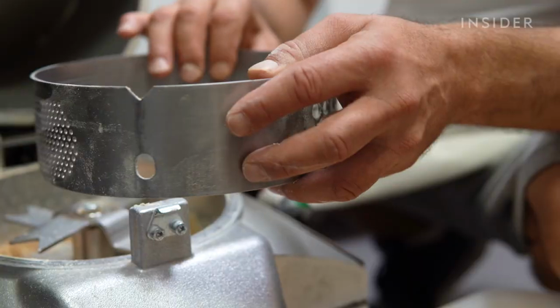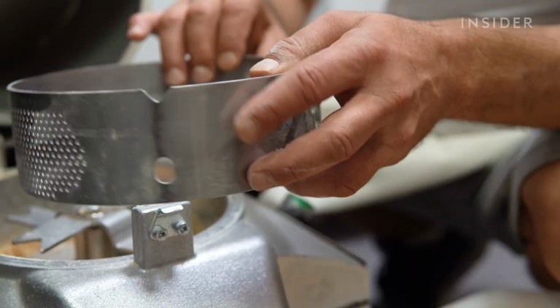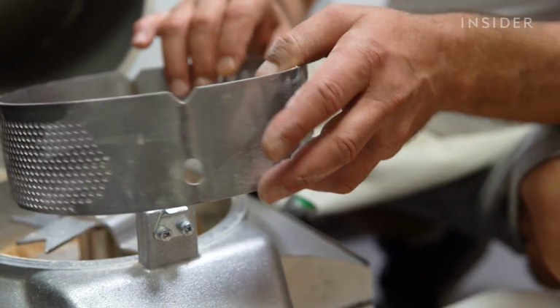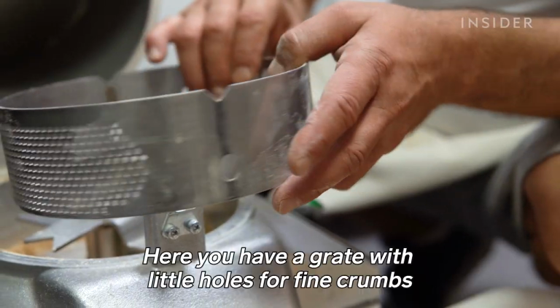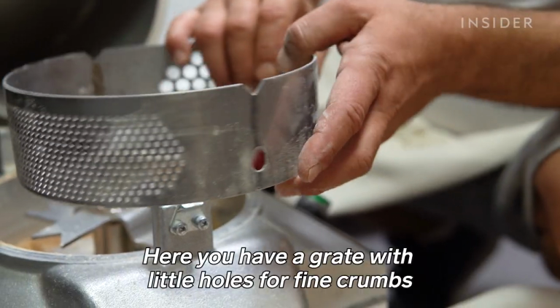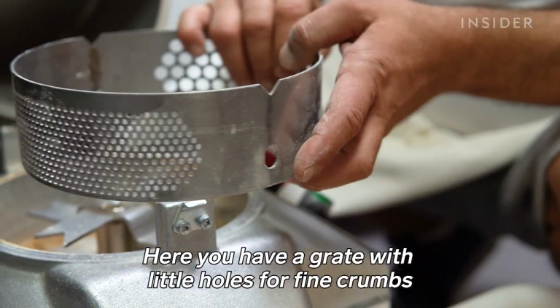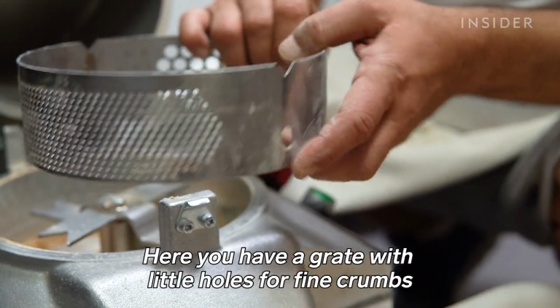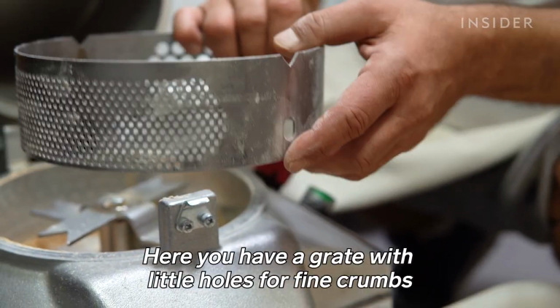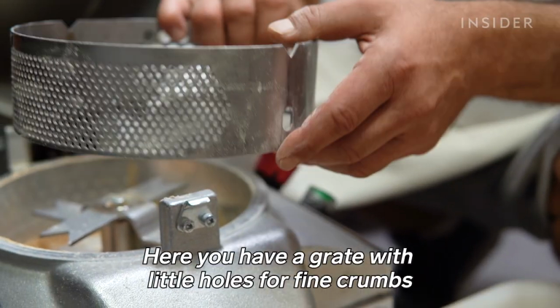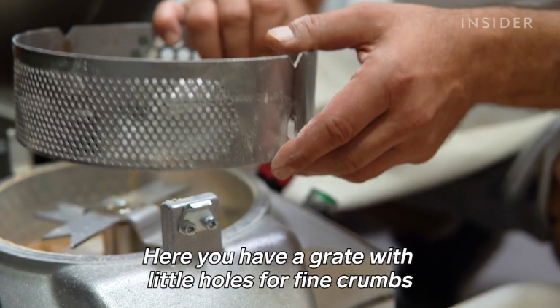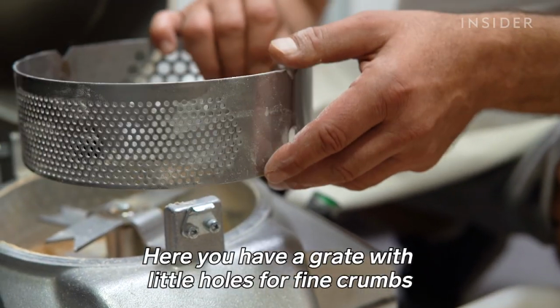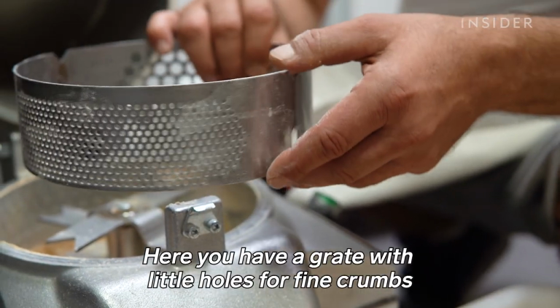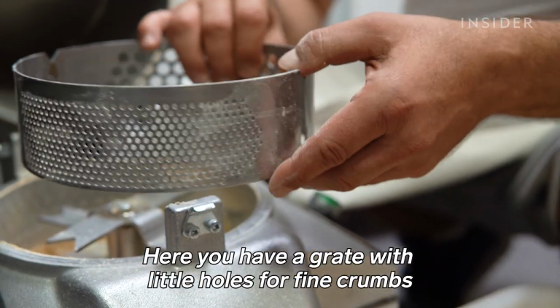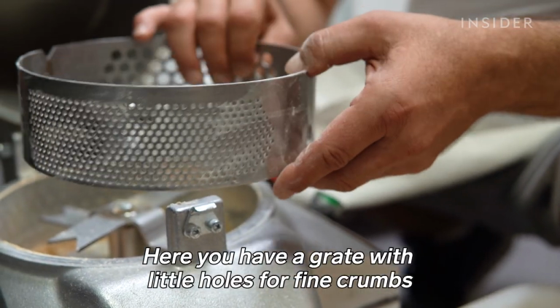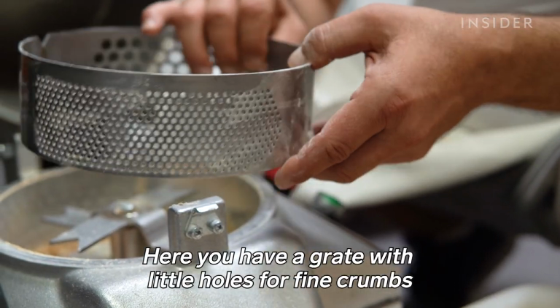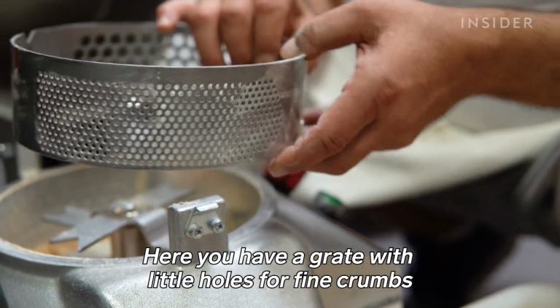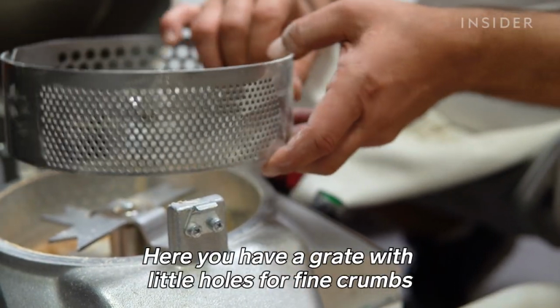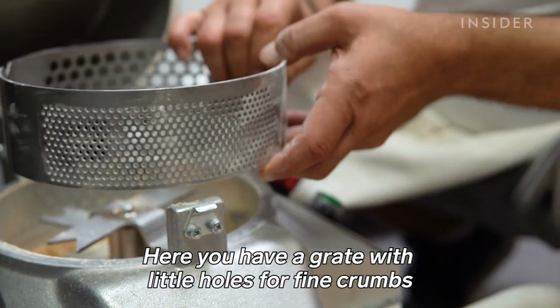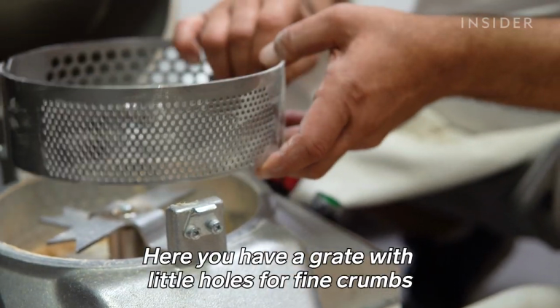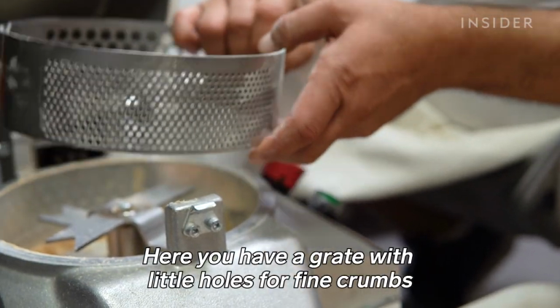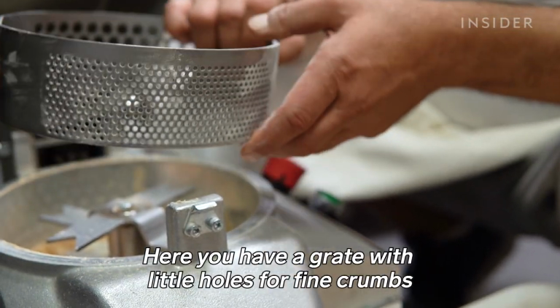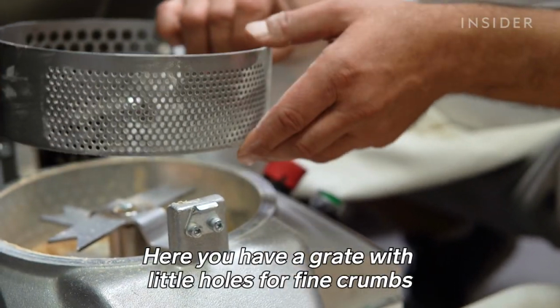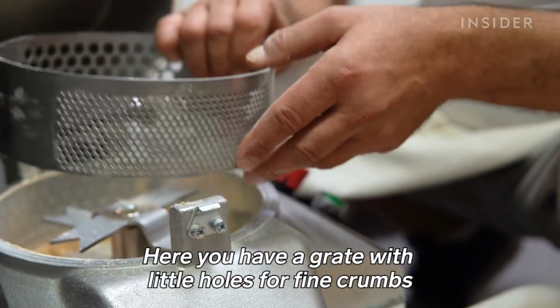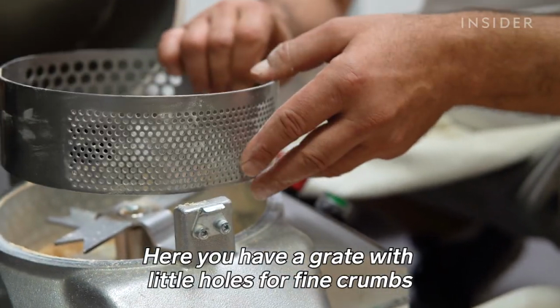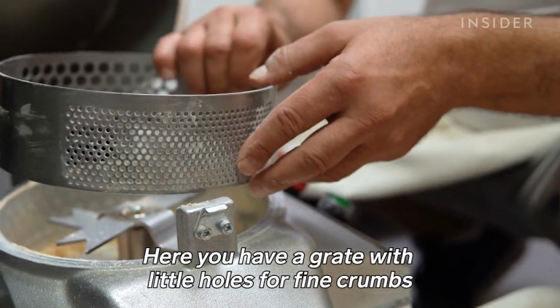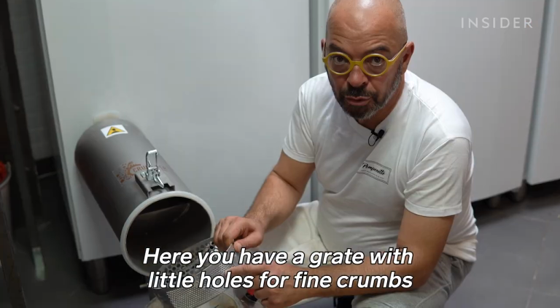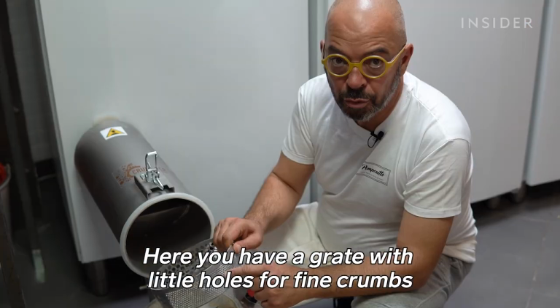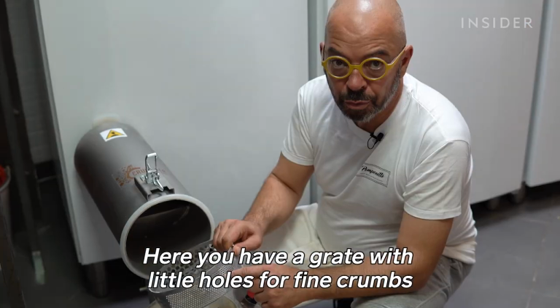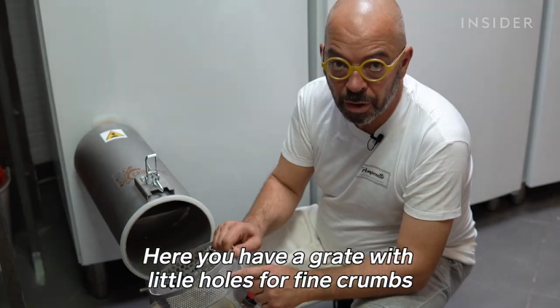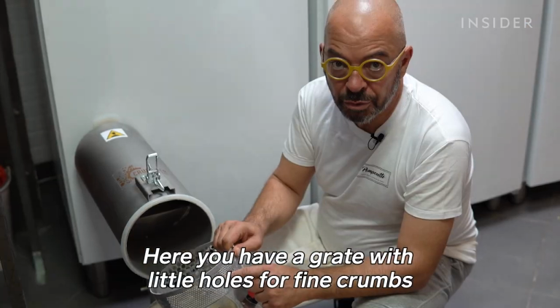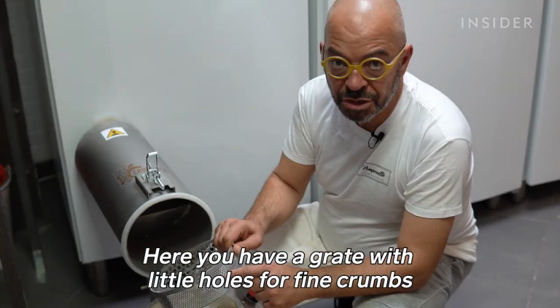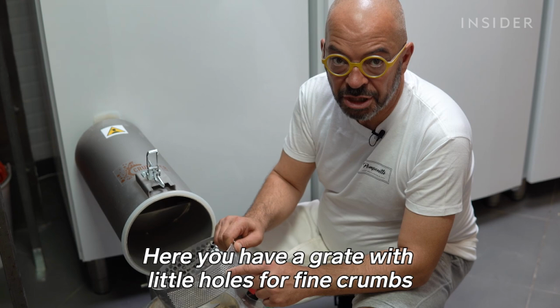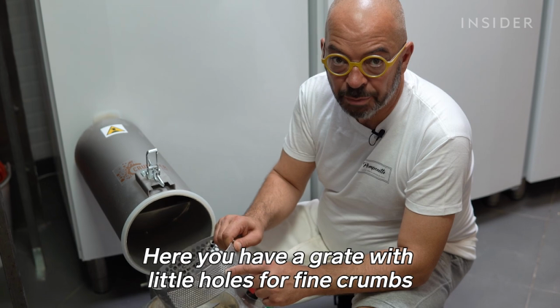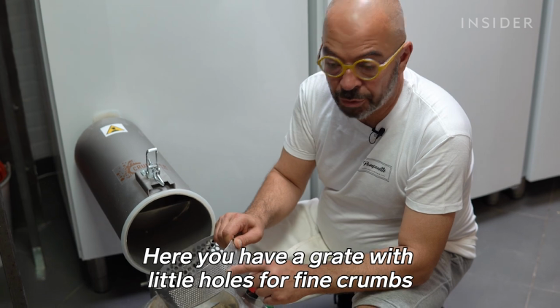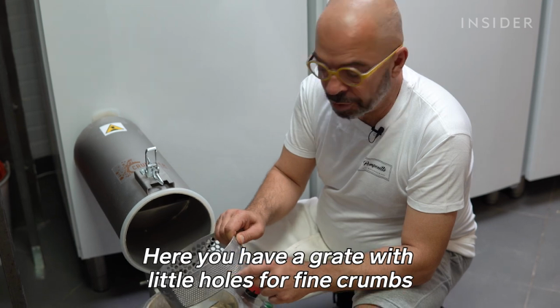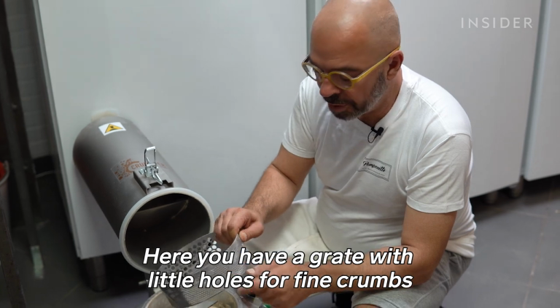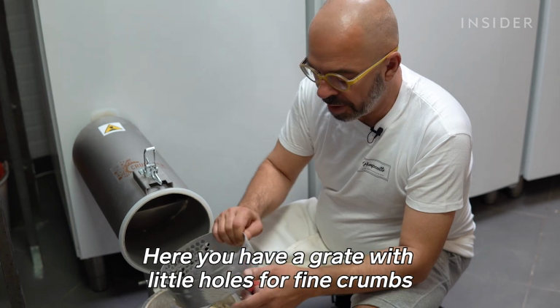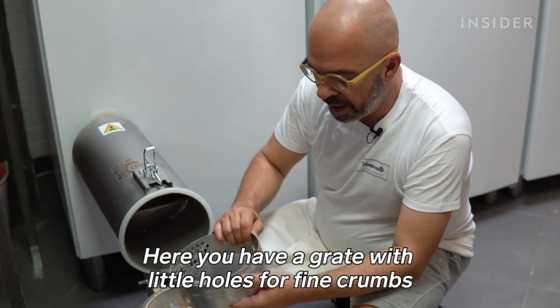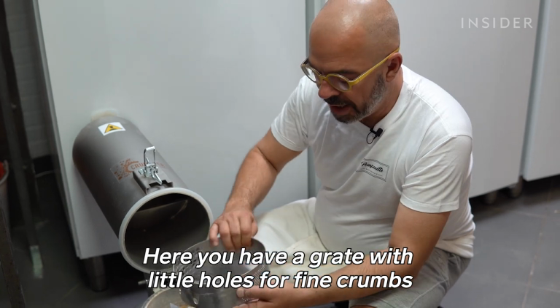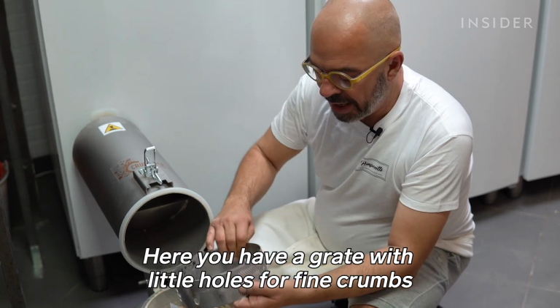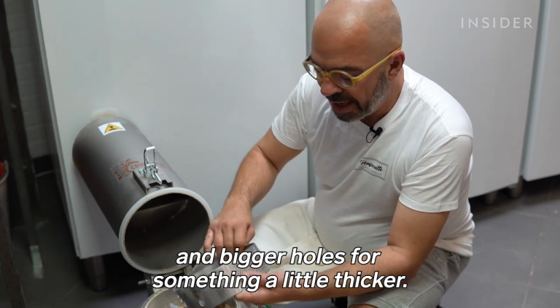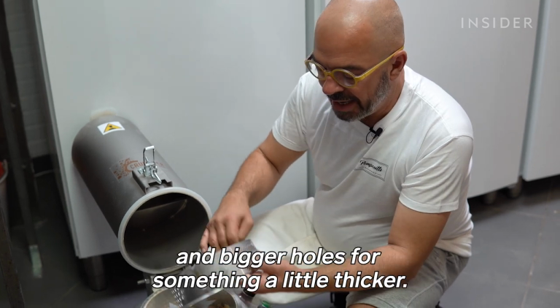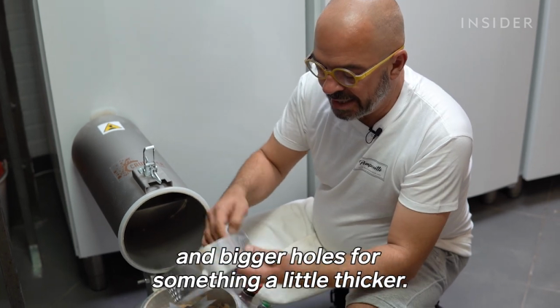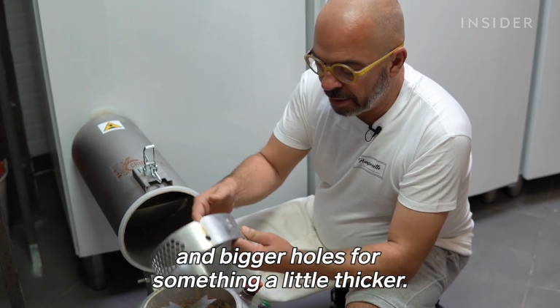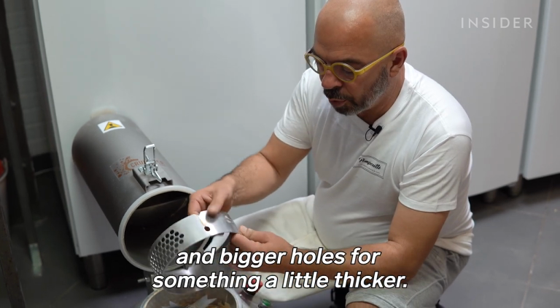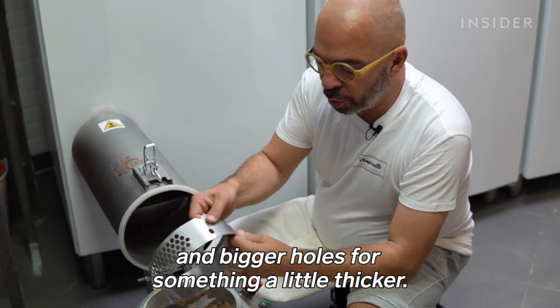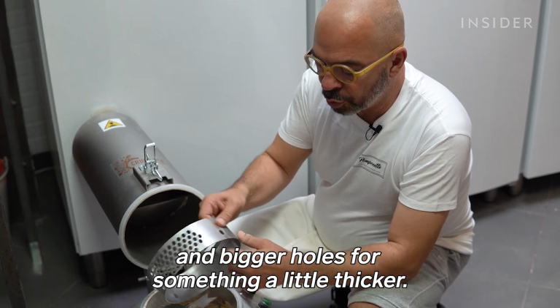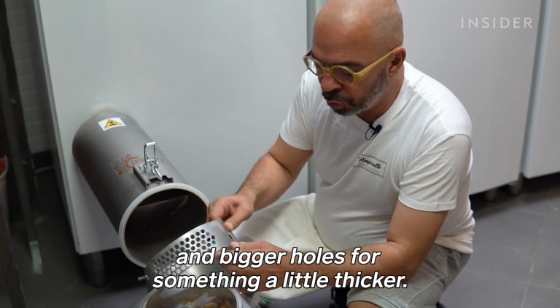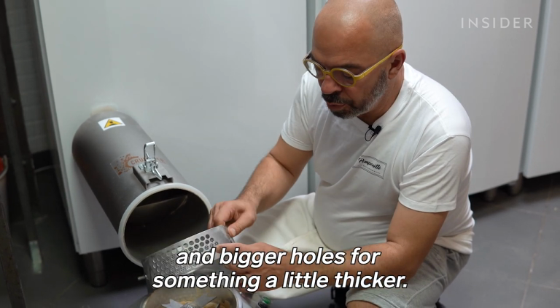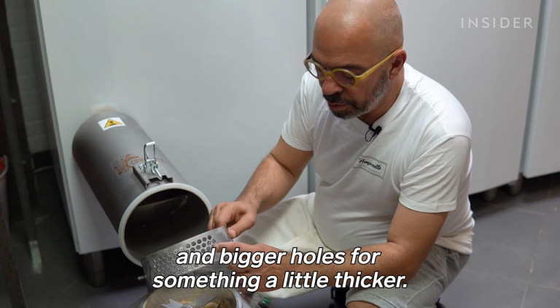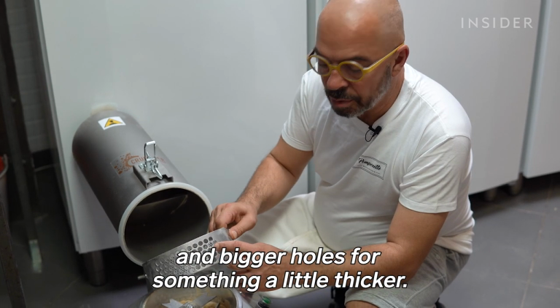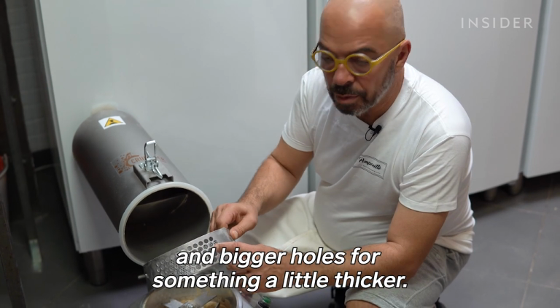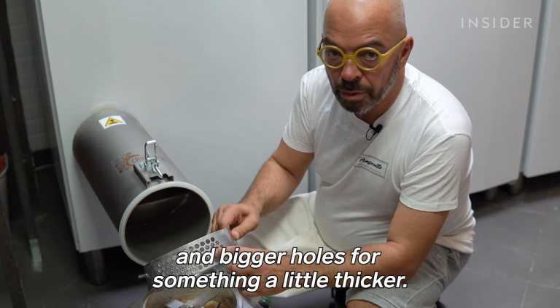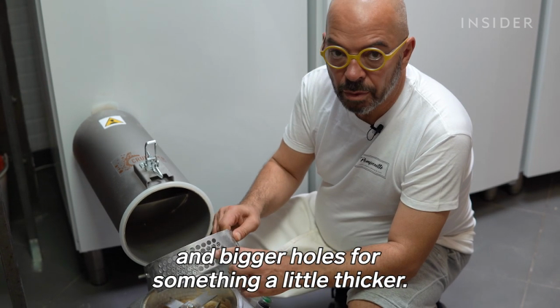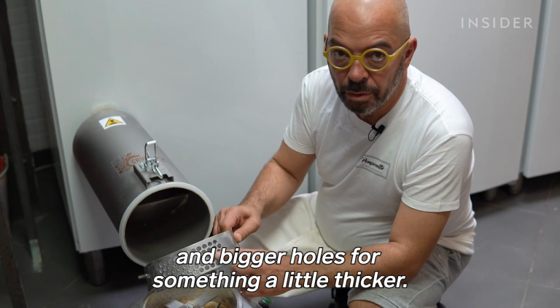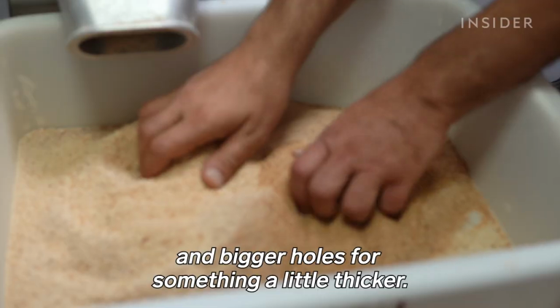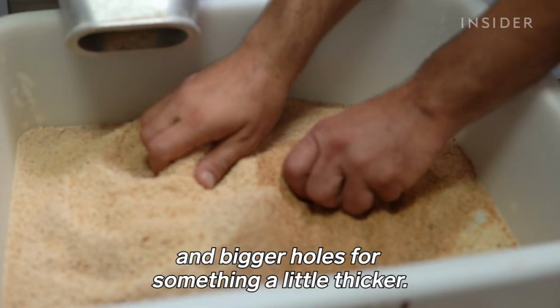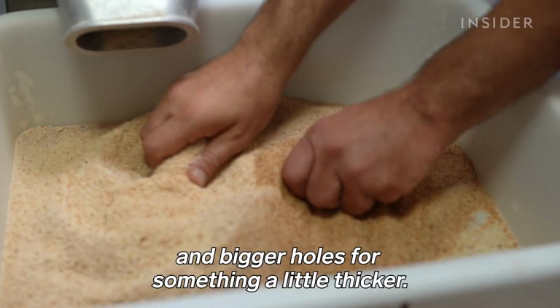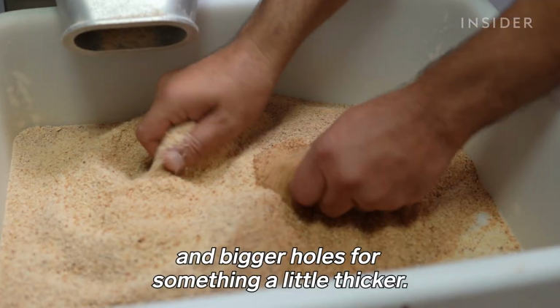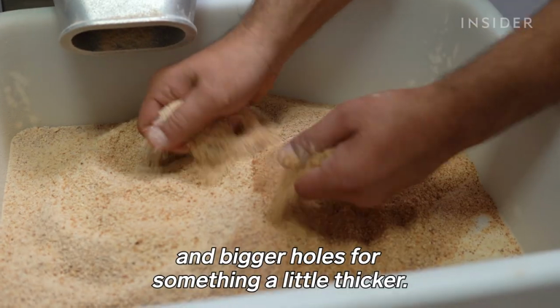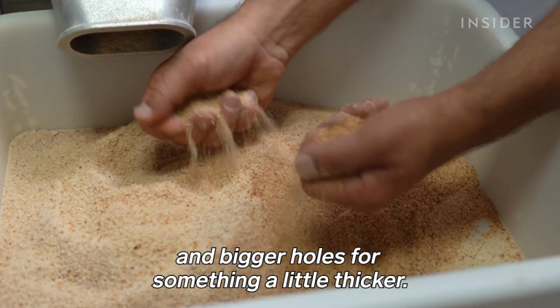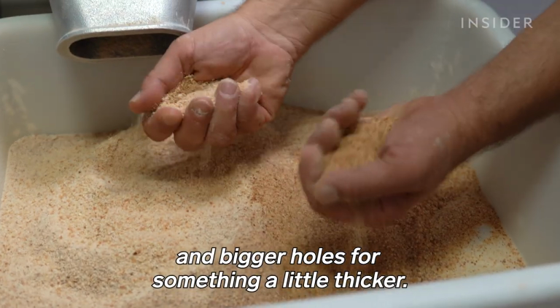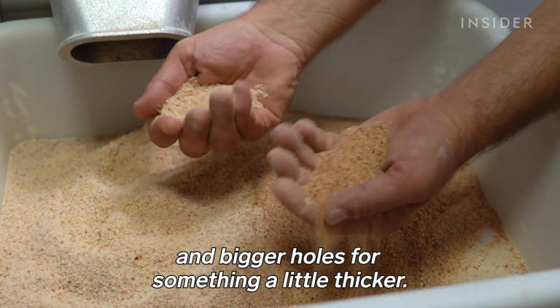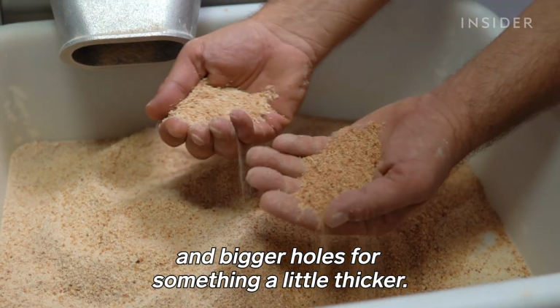Wallet explains: "Here you have a grill with small holes for the fine breadcrumbs, and big holes to make something bigger."